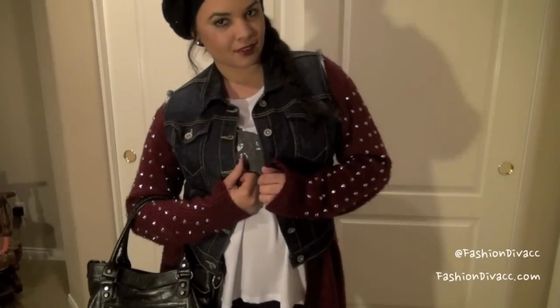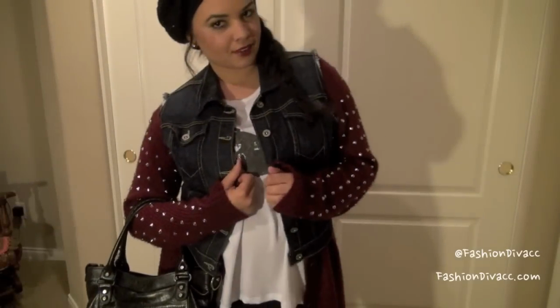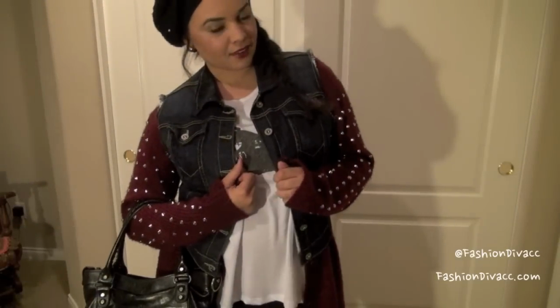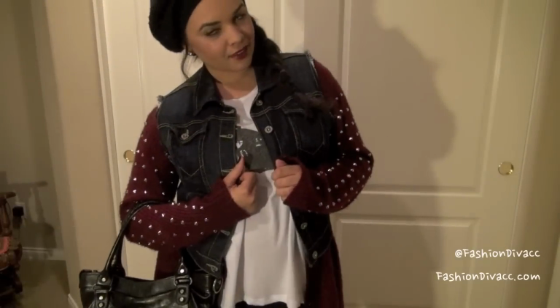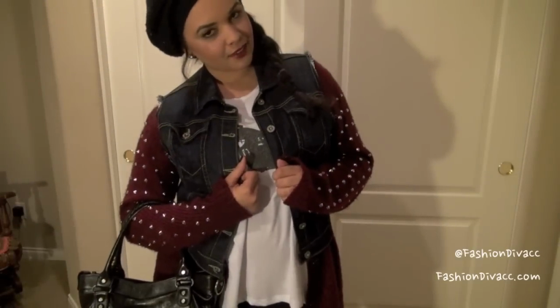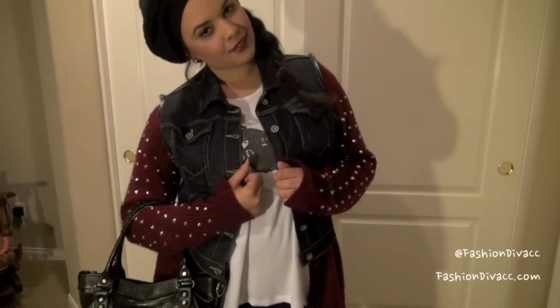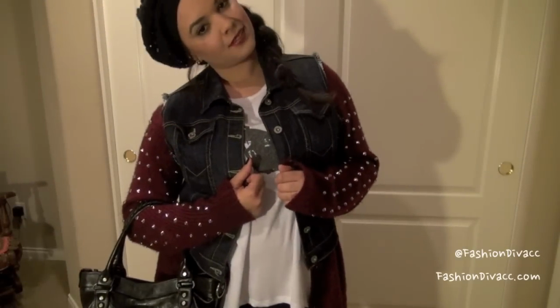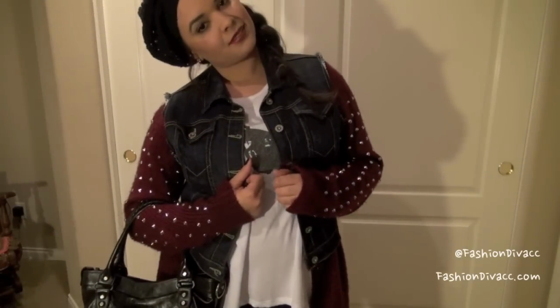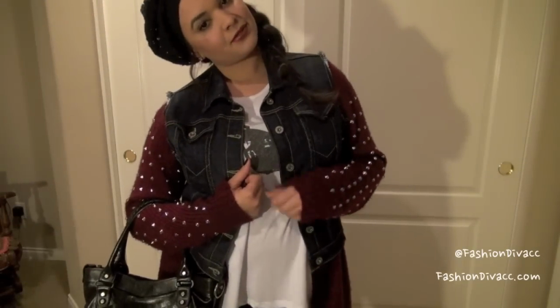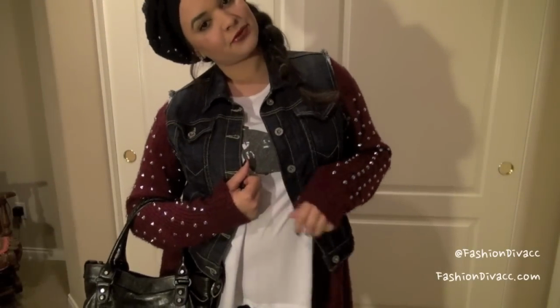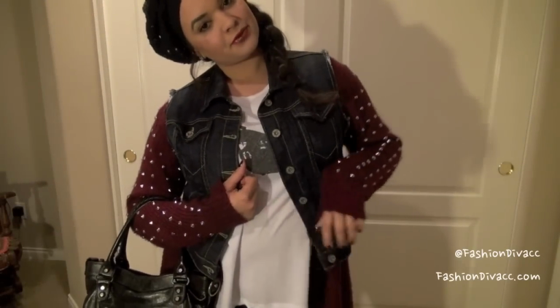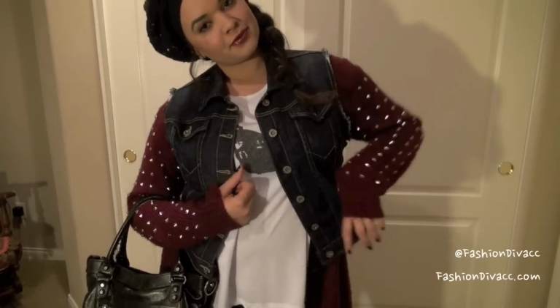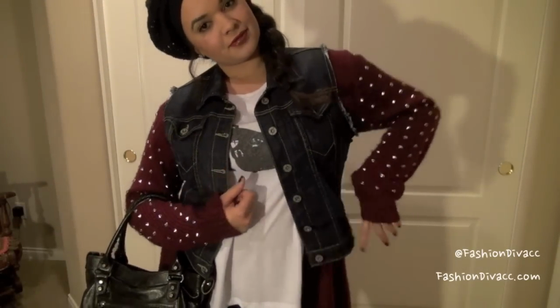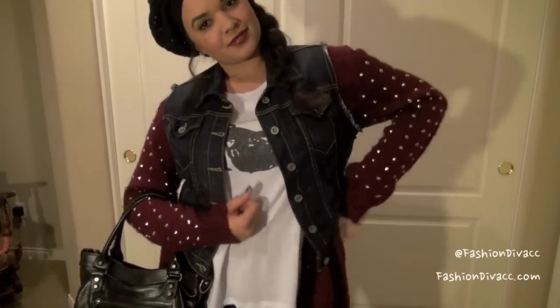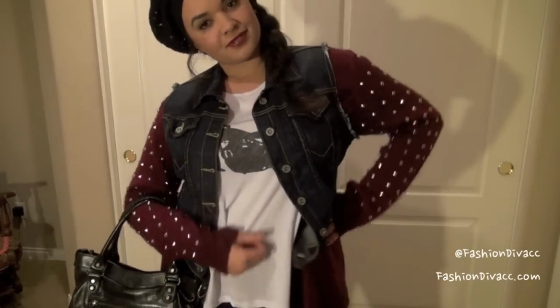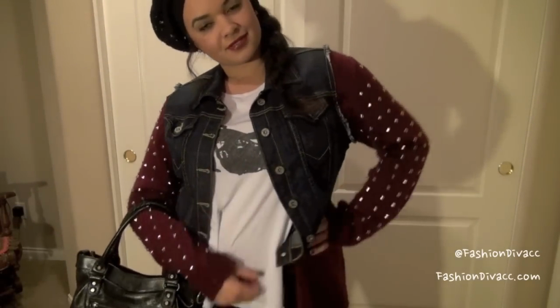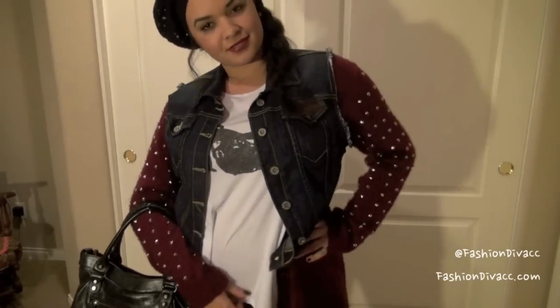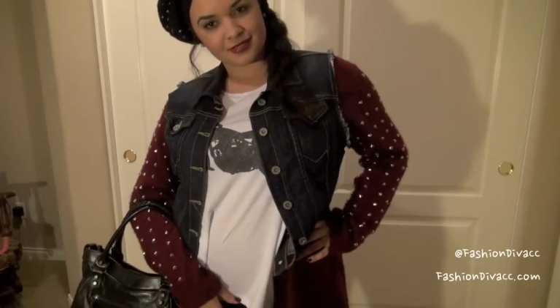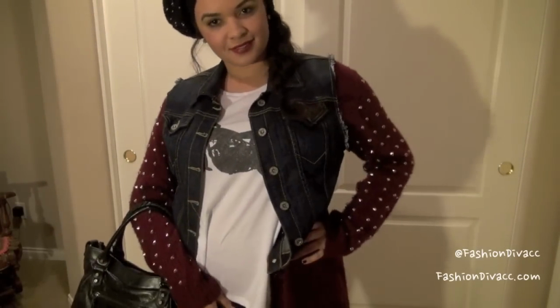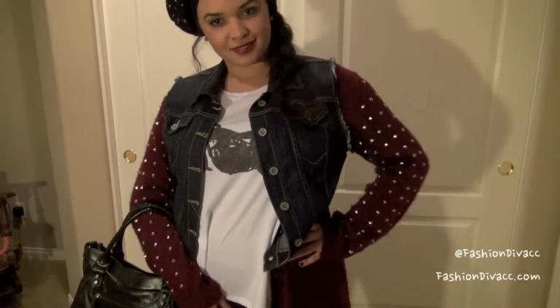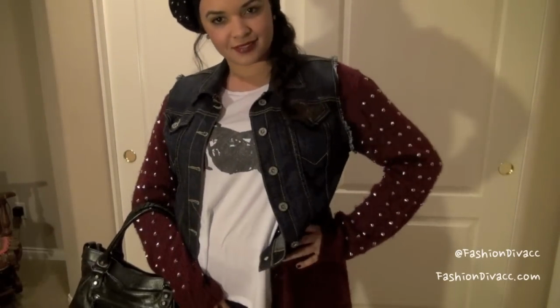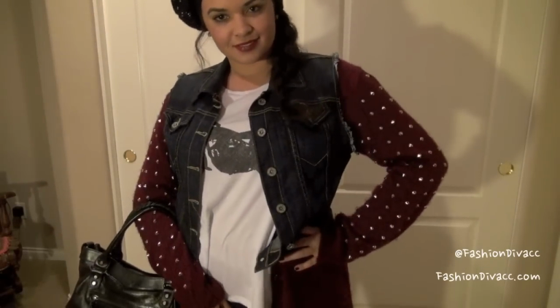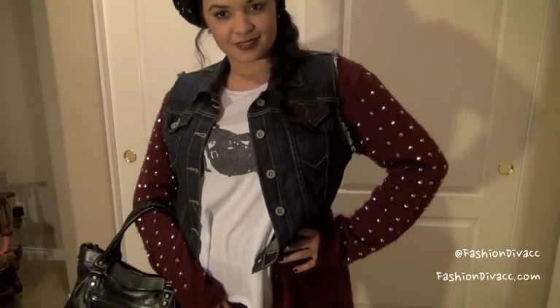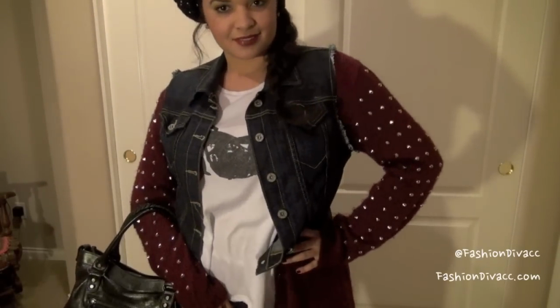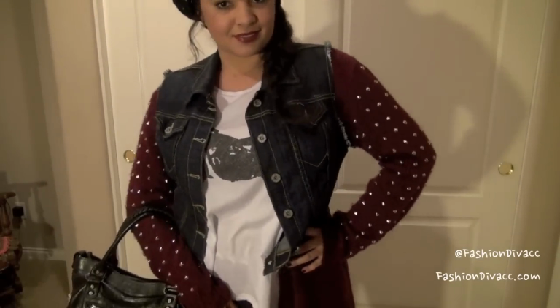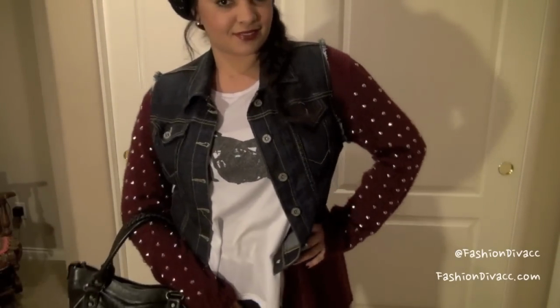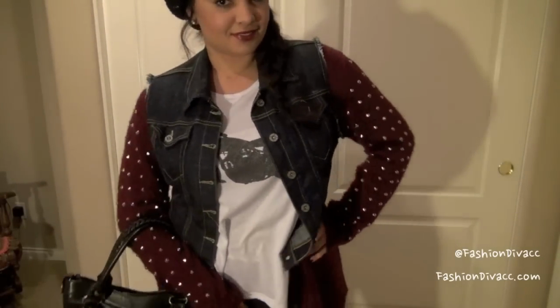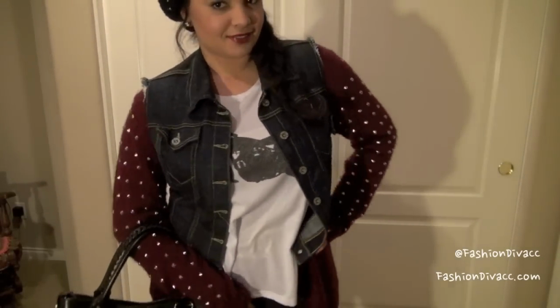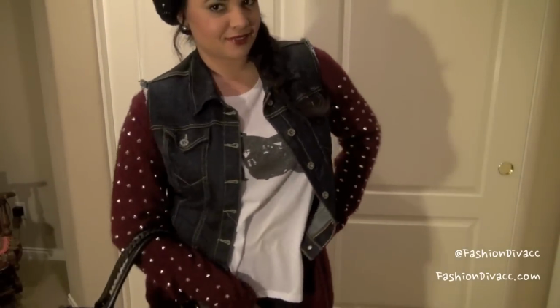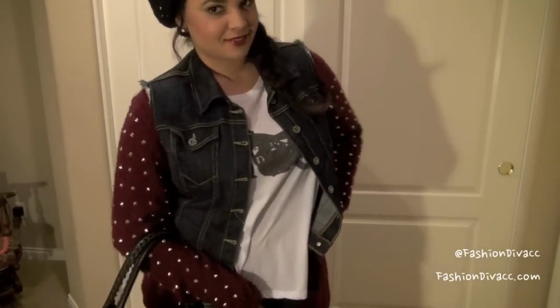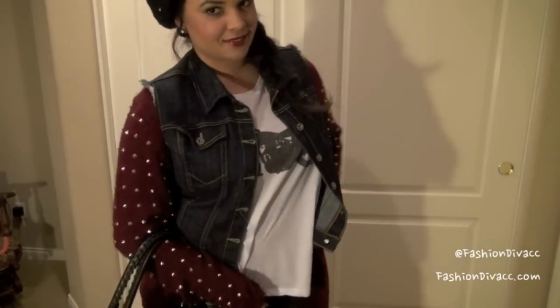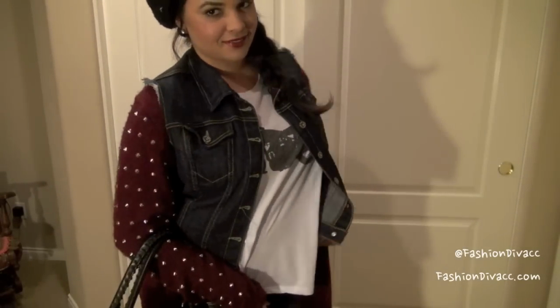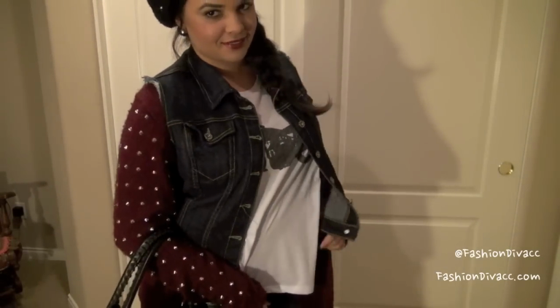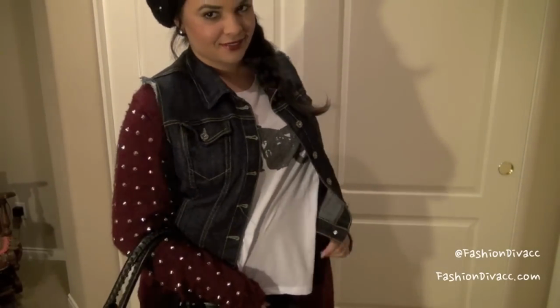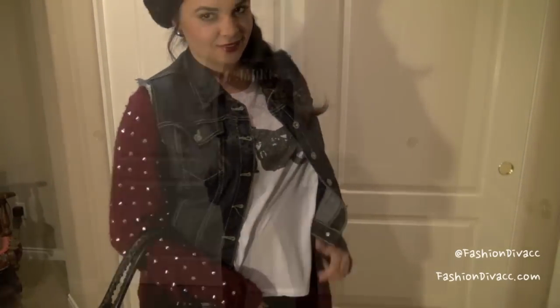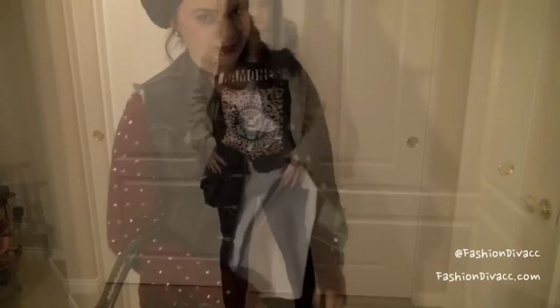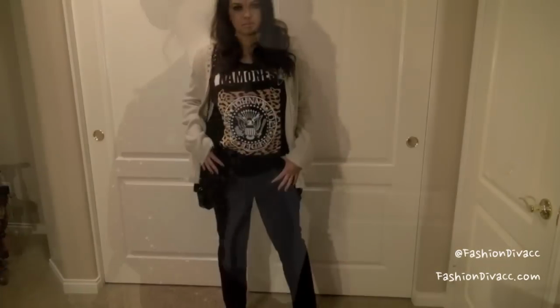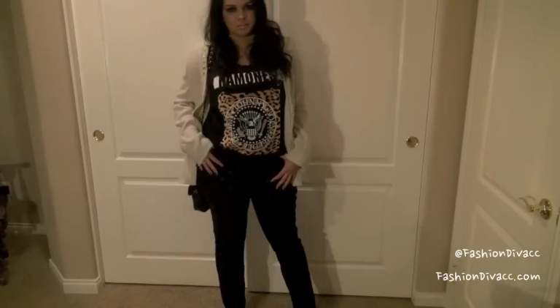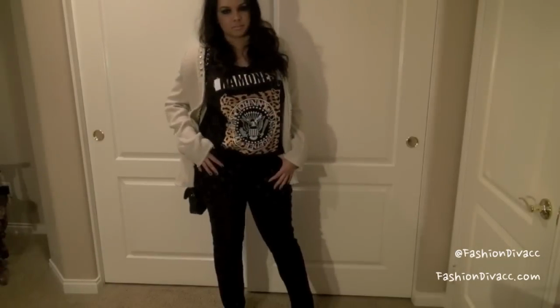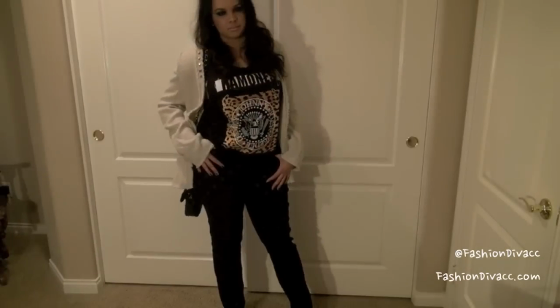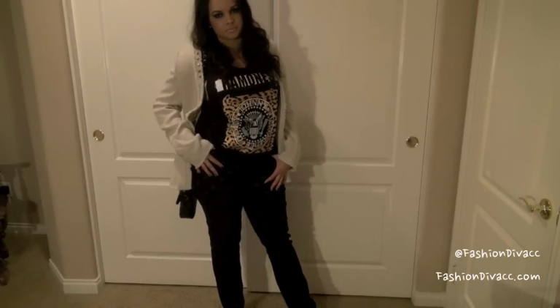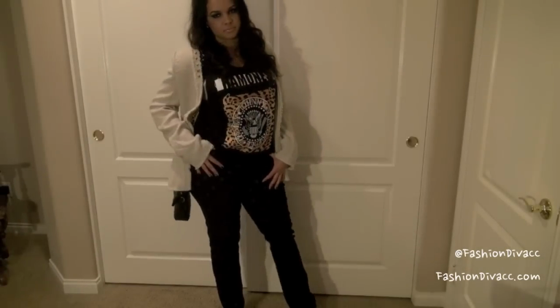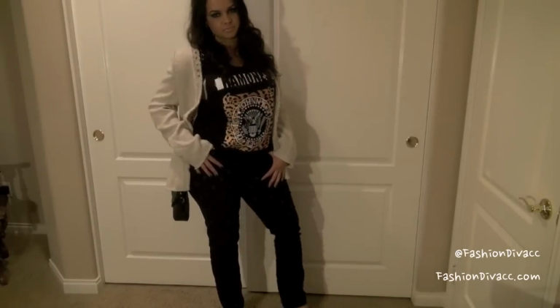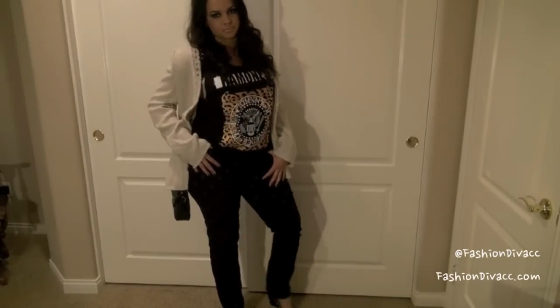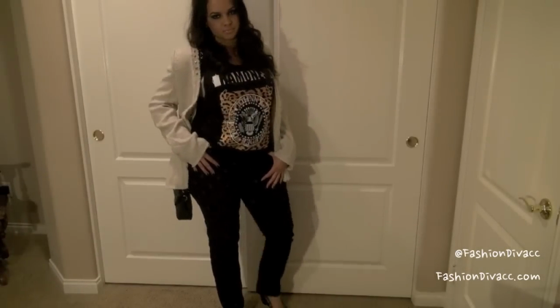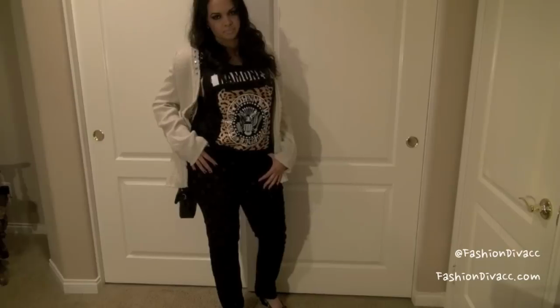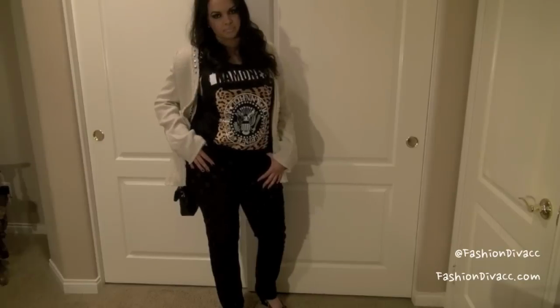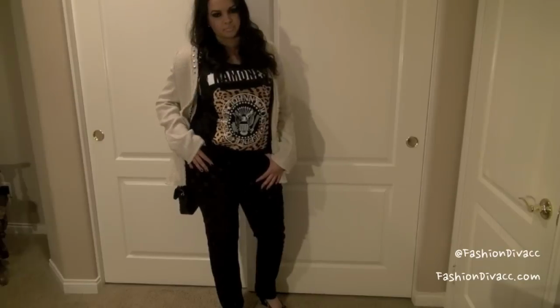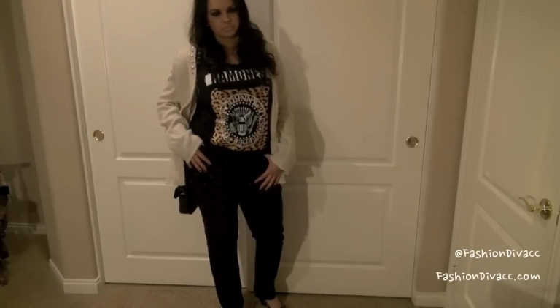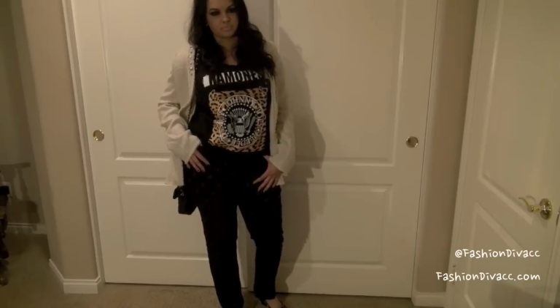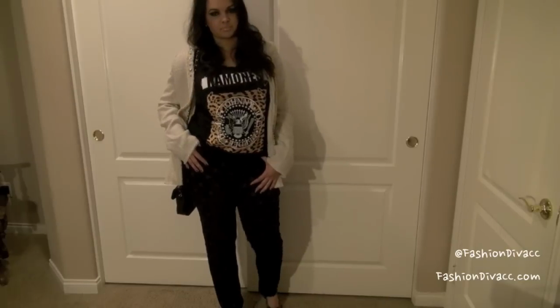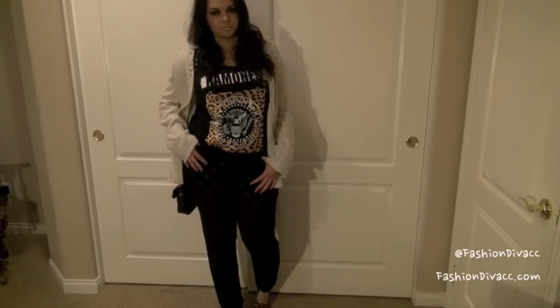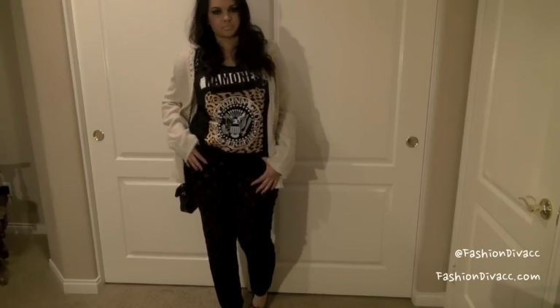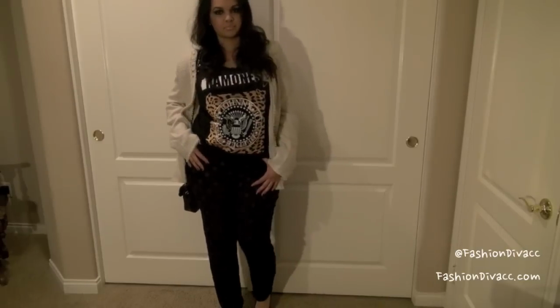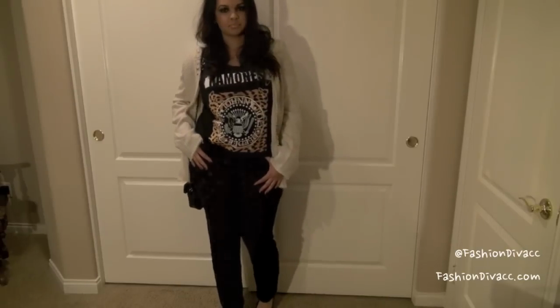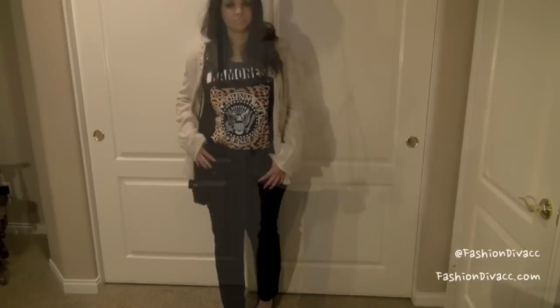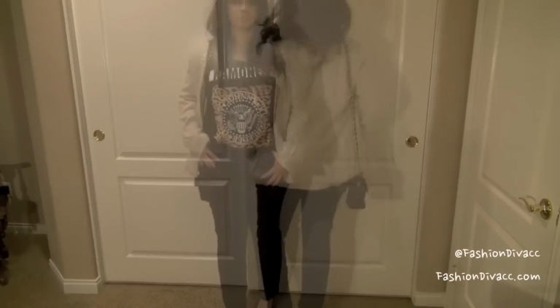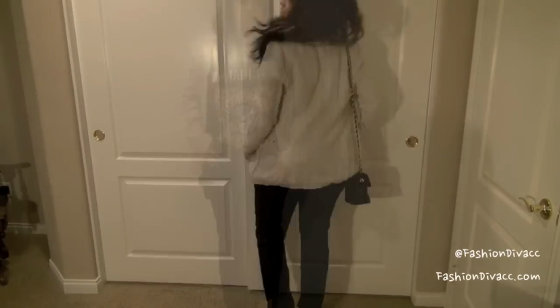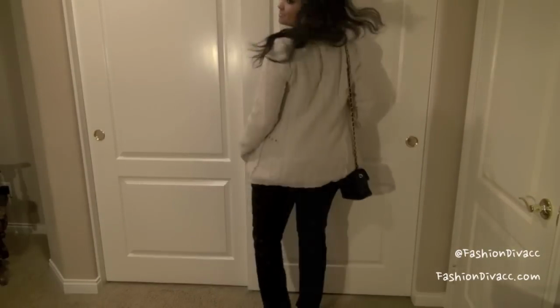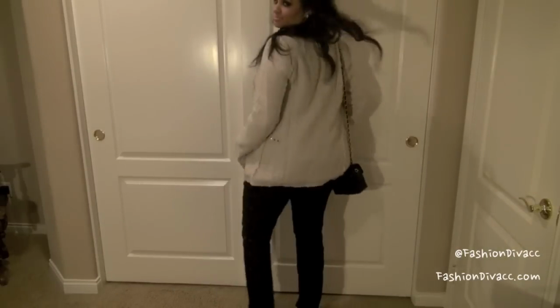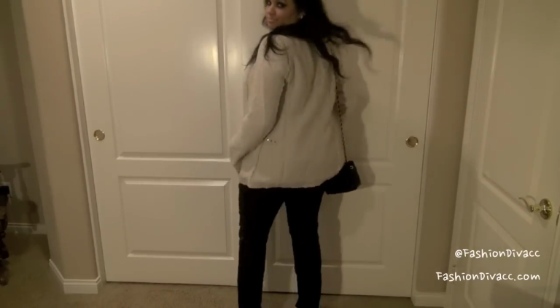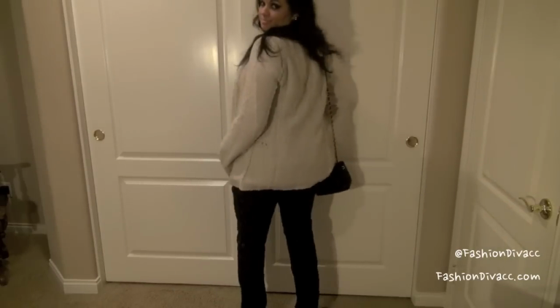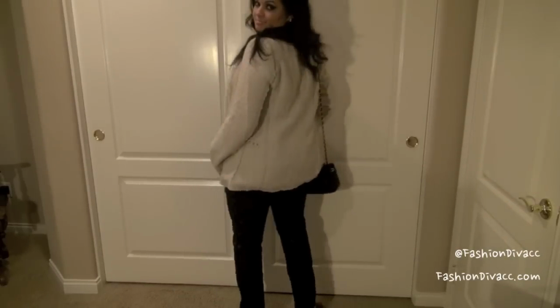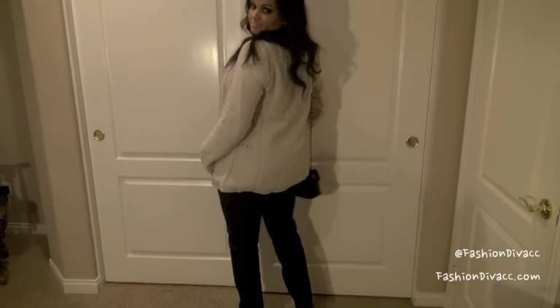Hi everyone! So in this video, I'm going to be showing you two different ways to style pieces that have studded embellishments.